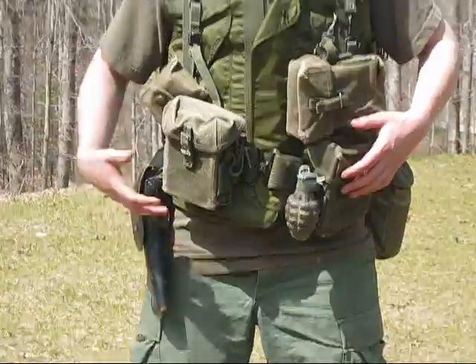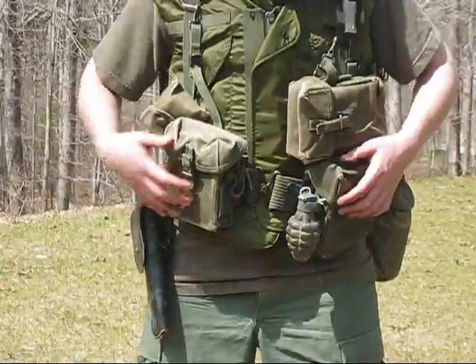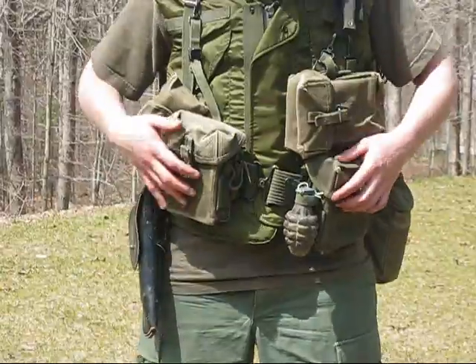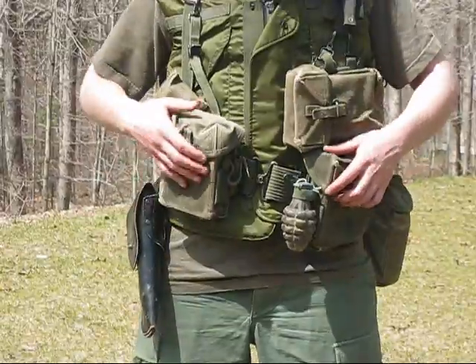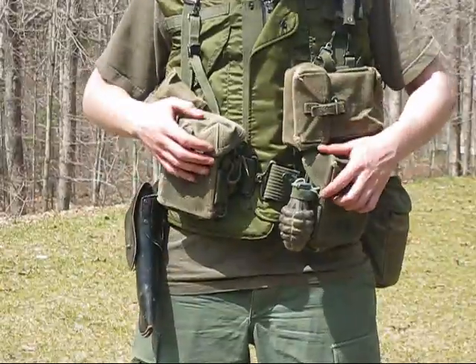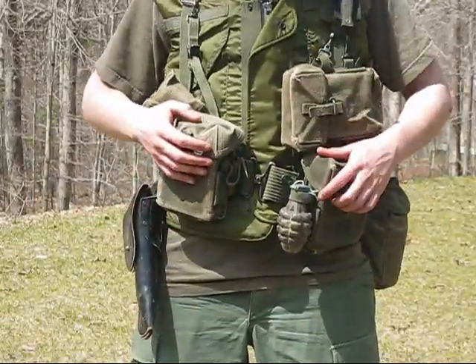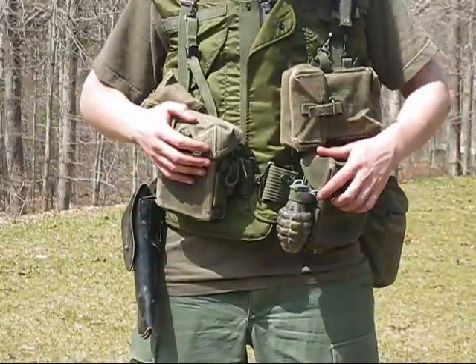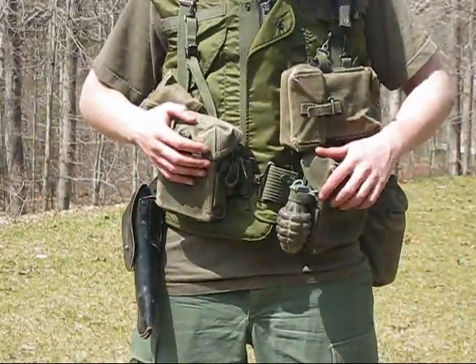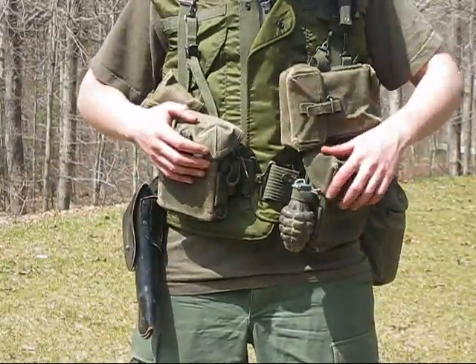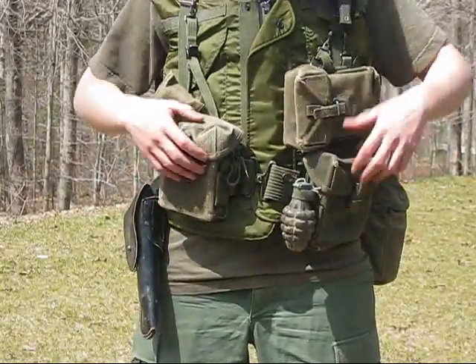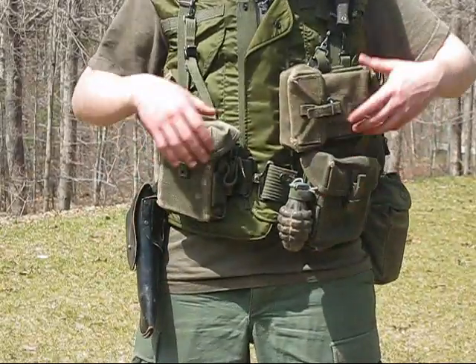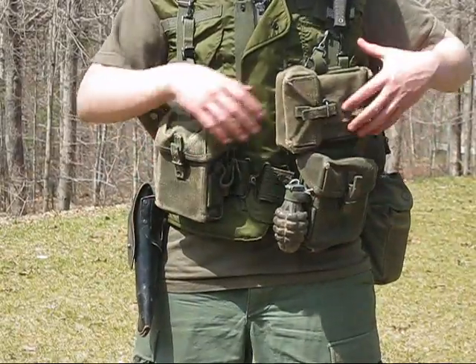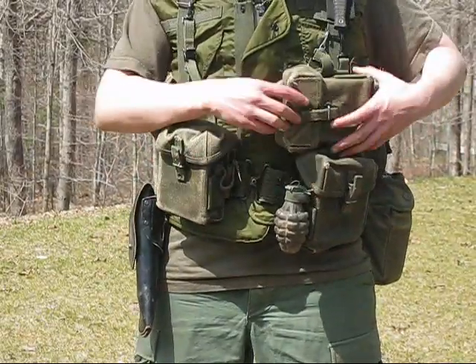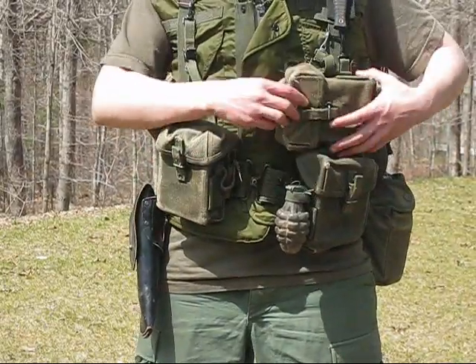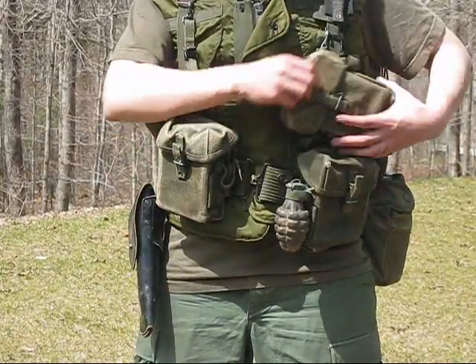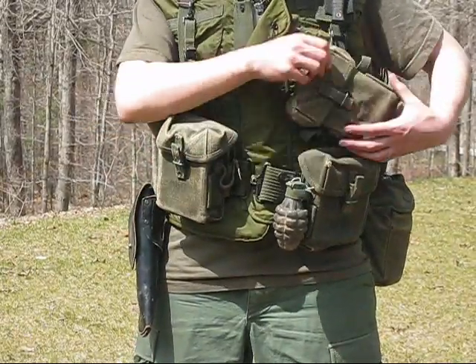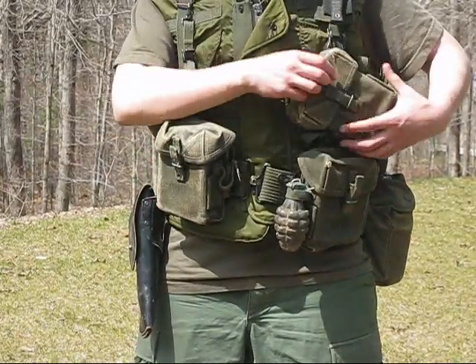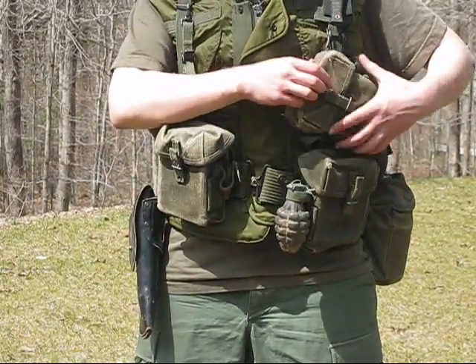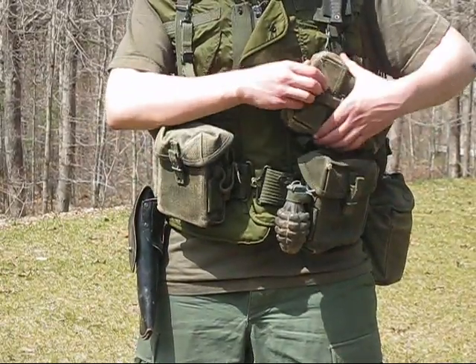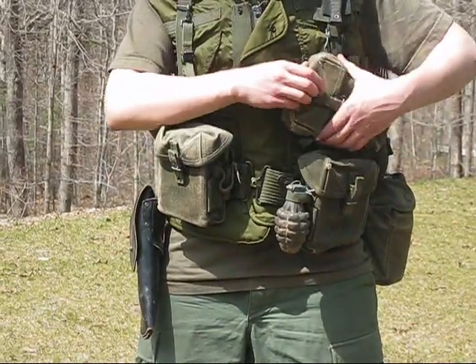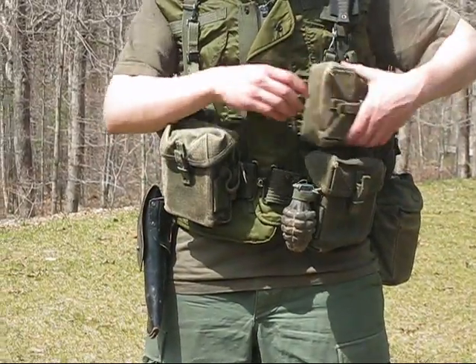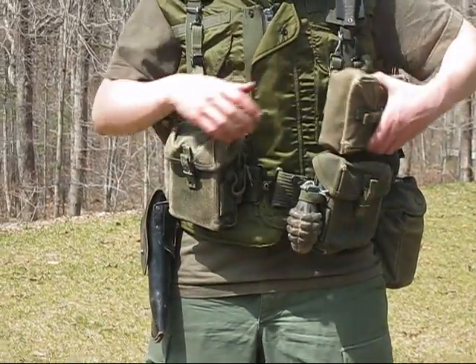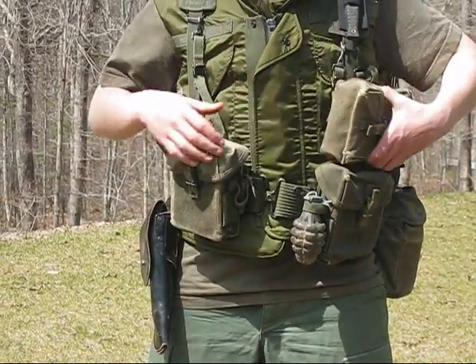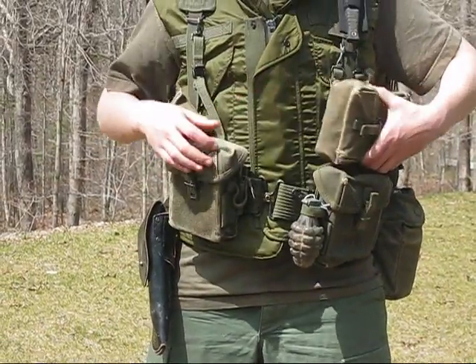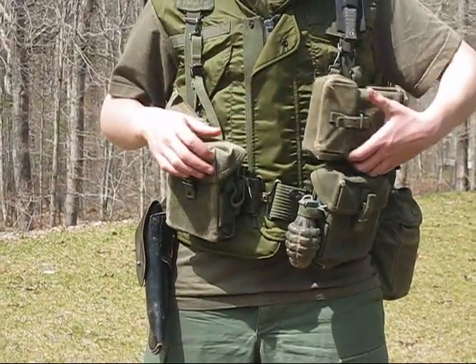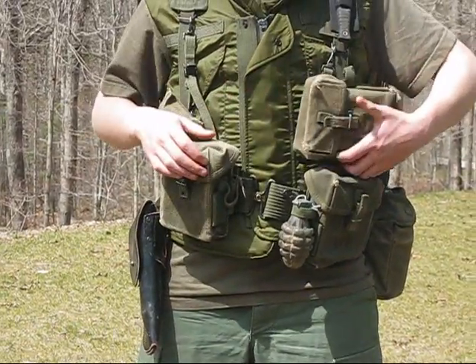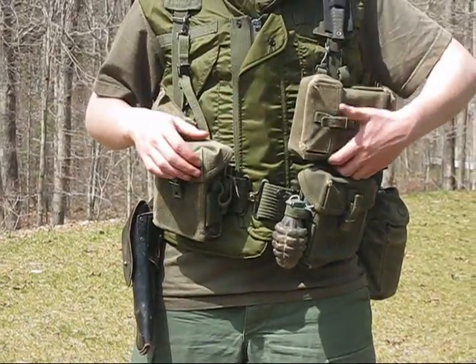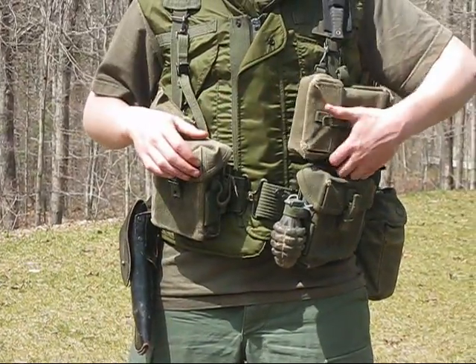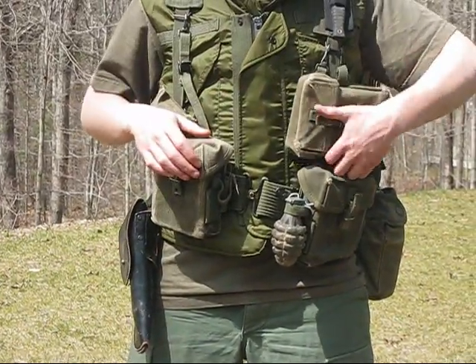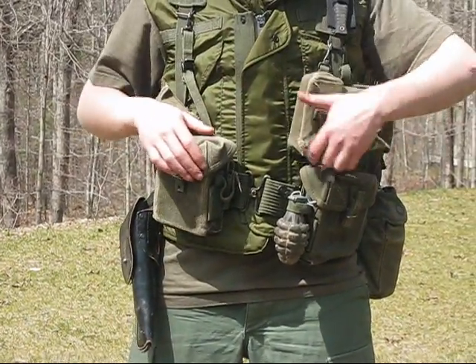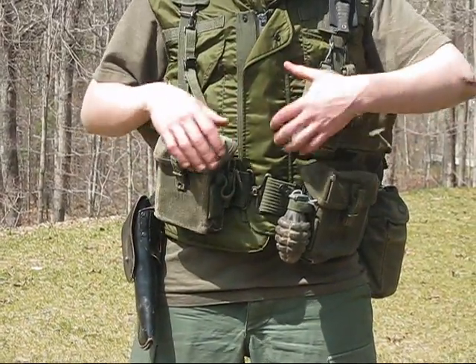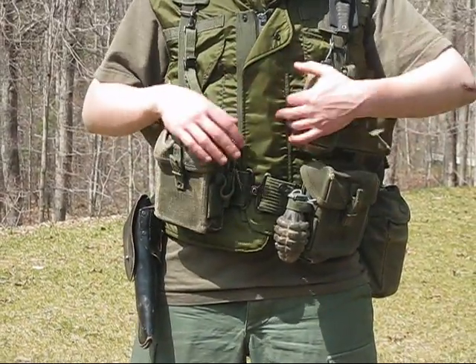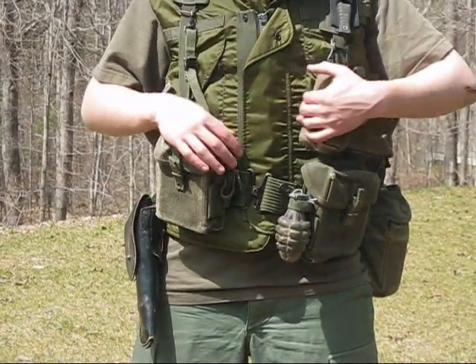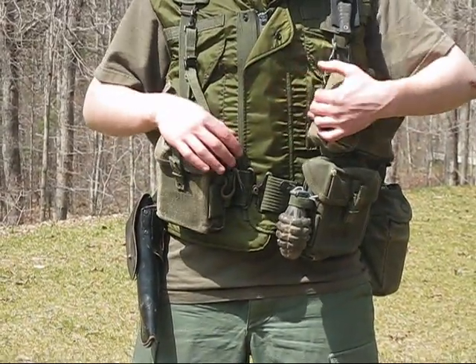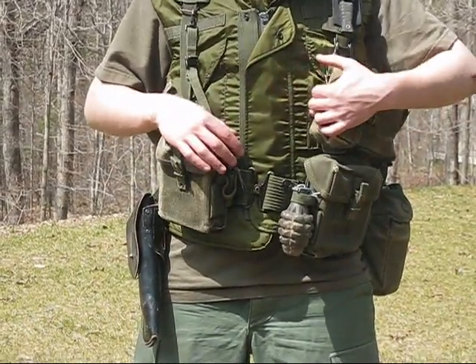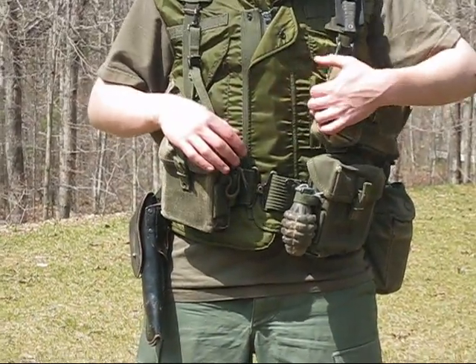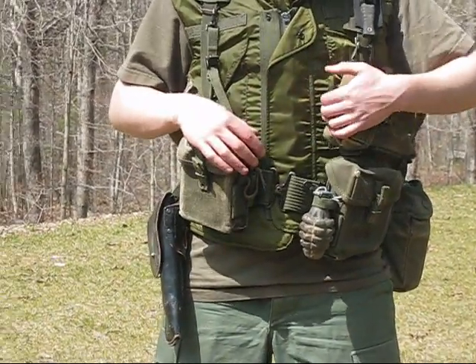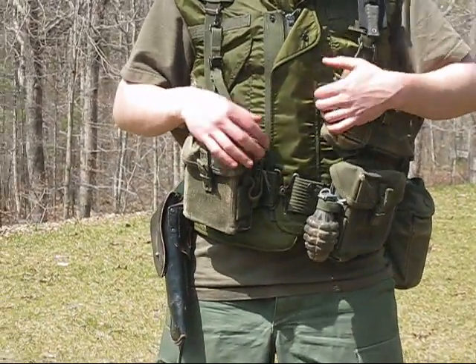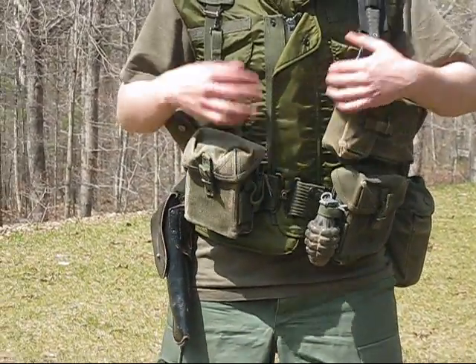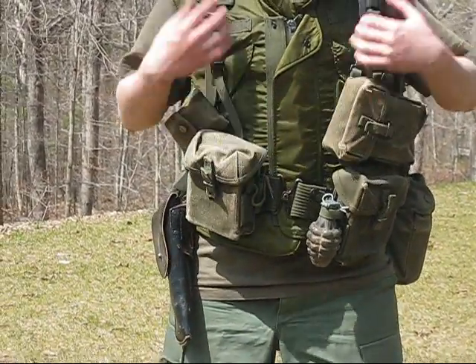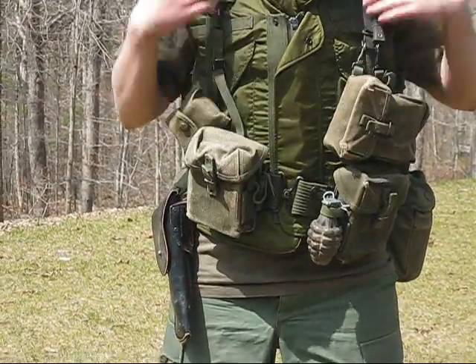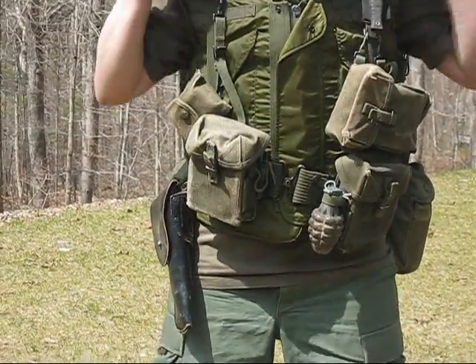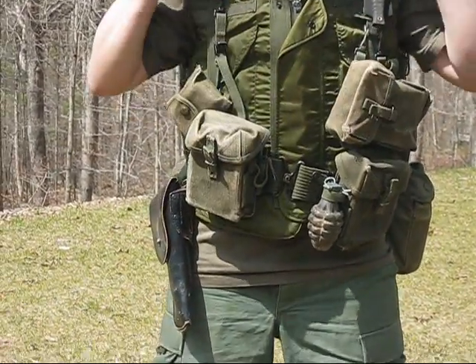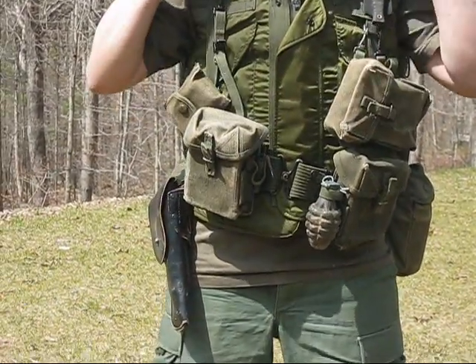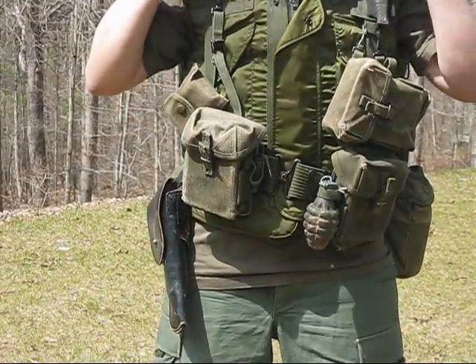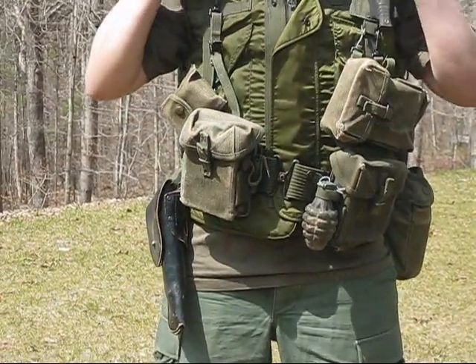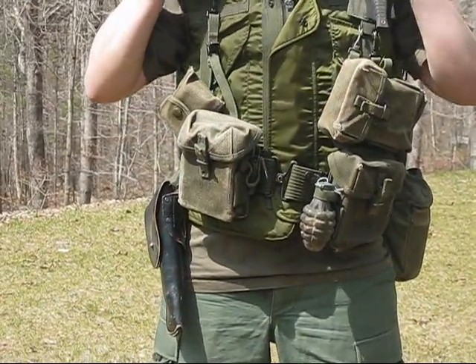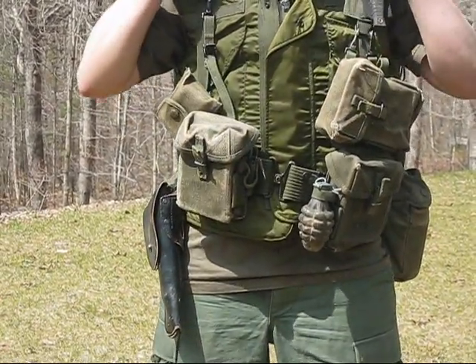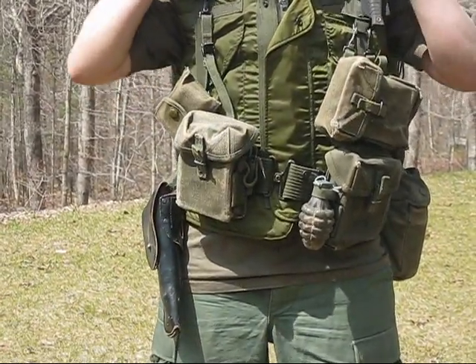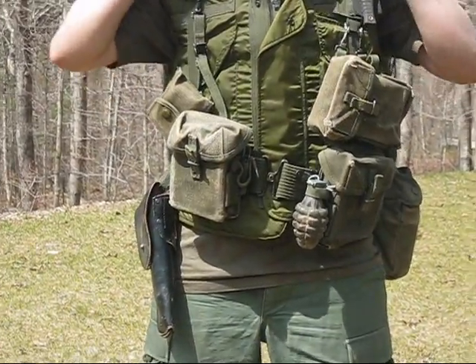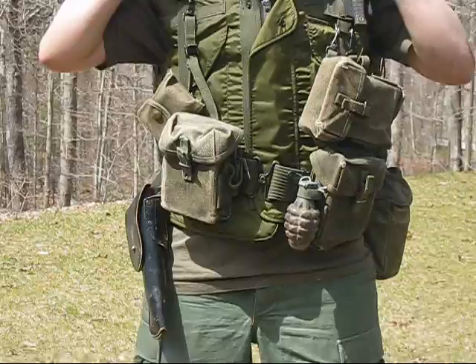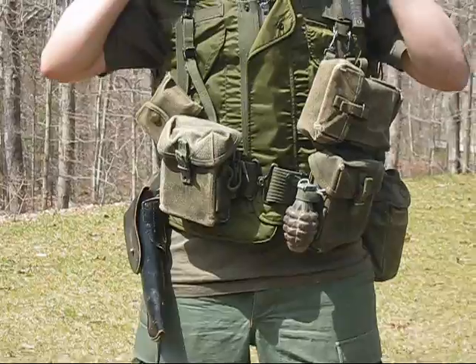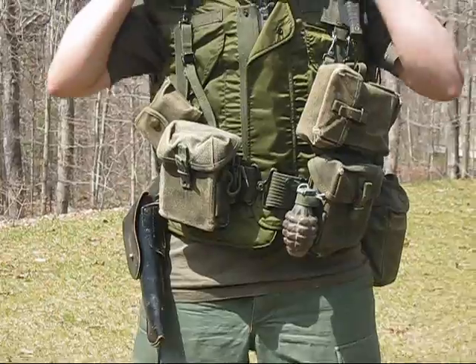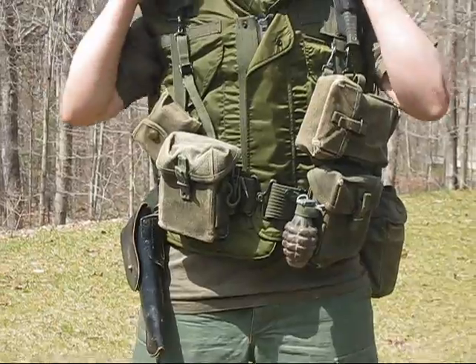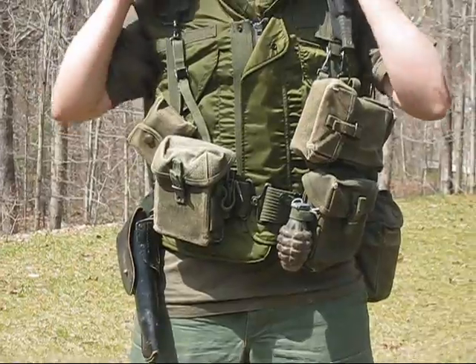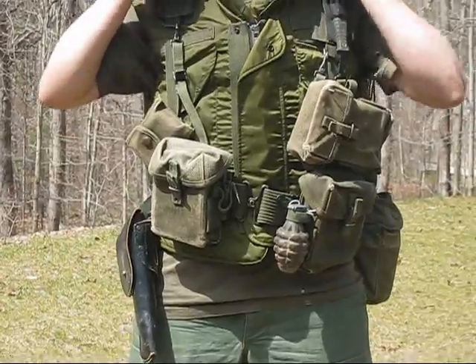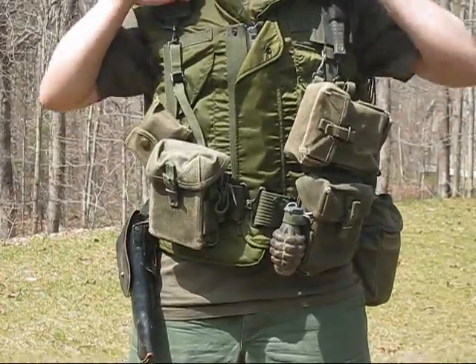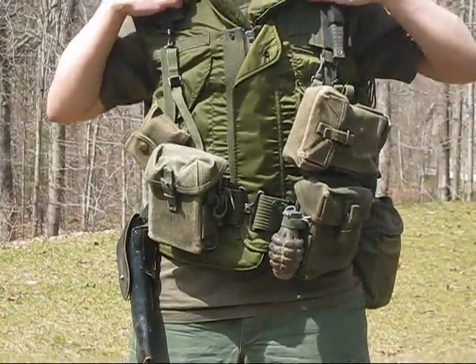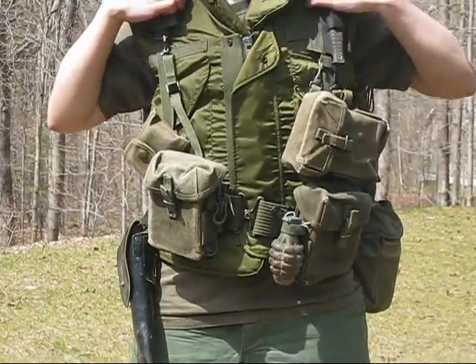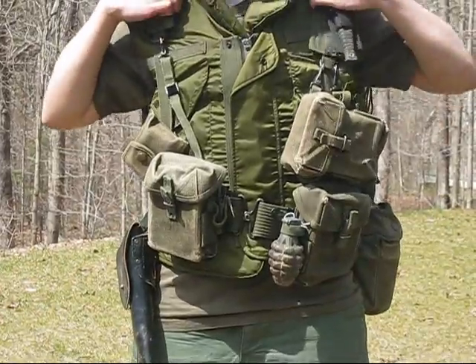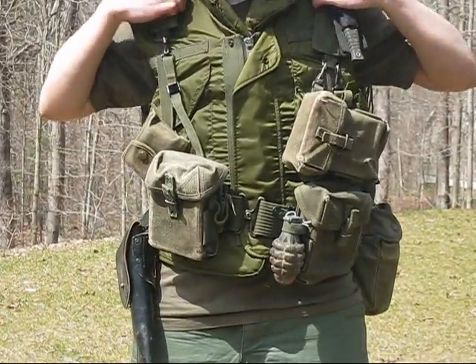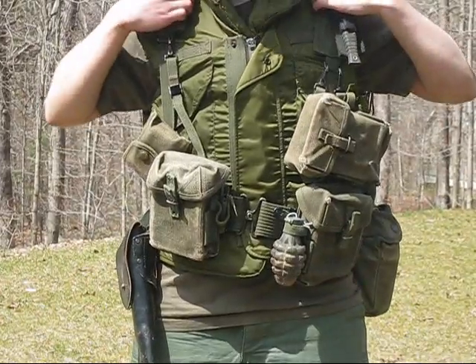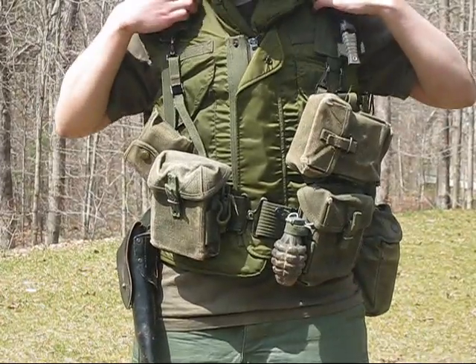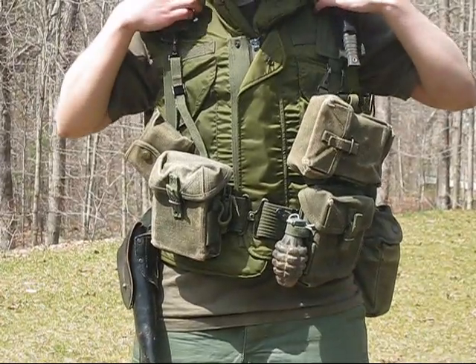Hey guys, this video is about a basic loadout that you're going to wear if you're a Vietnam rifleman with an M16.